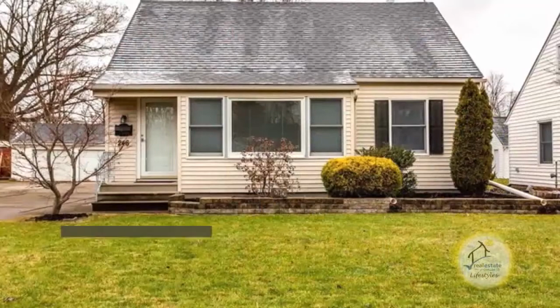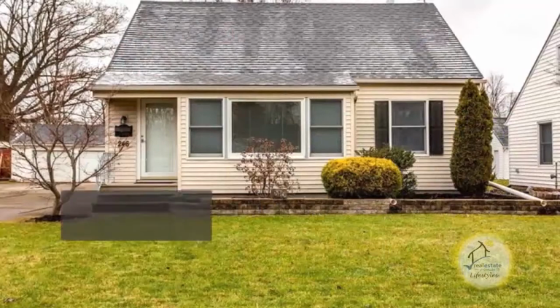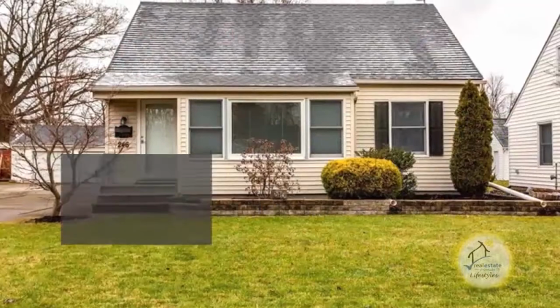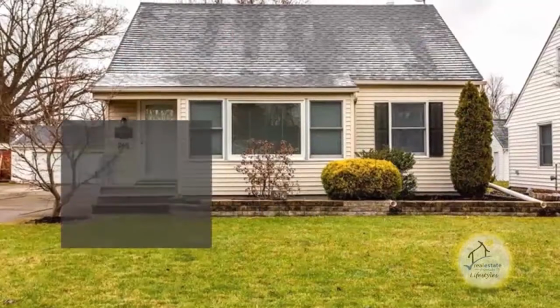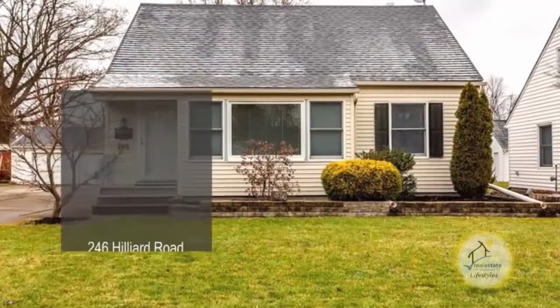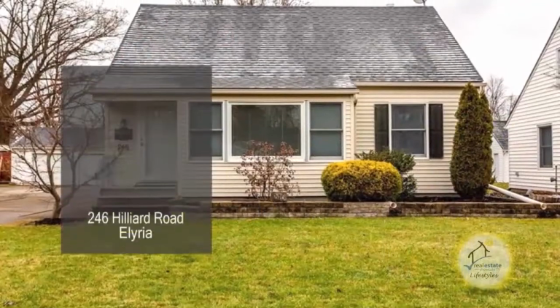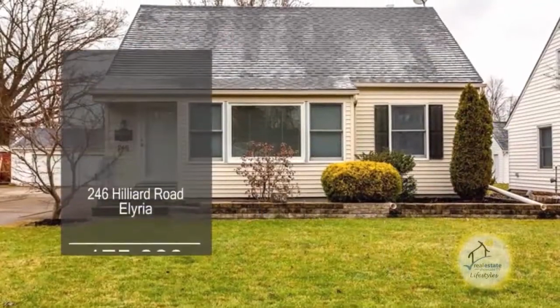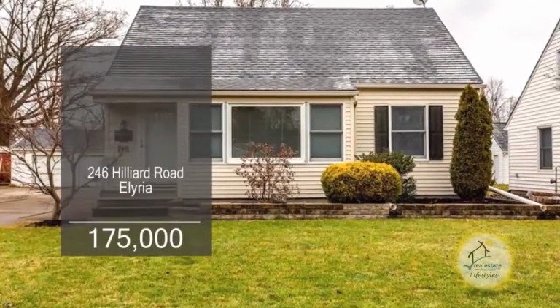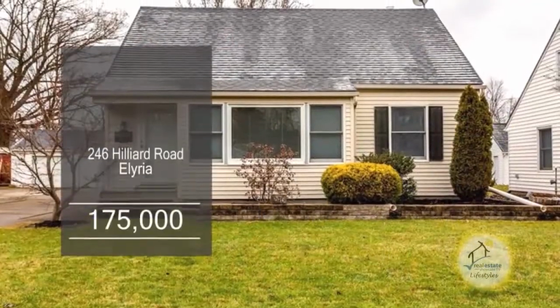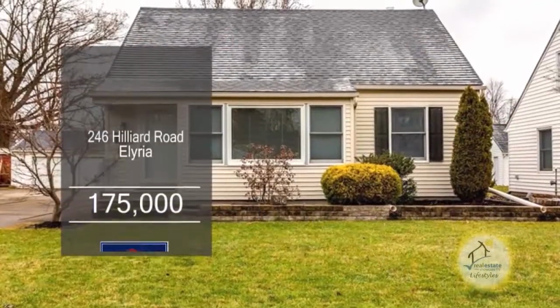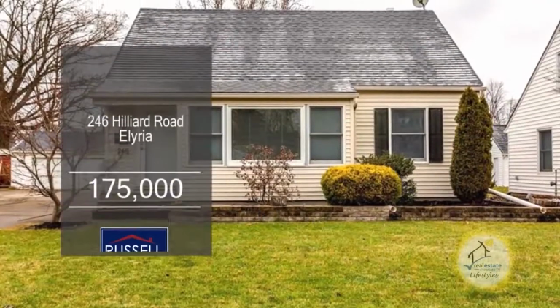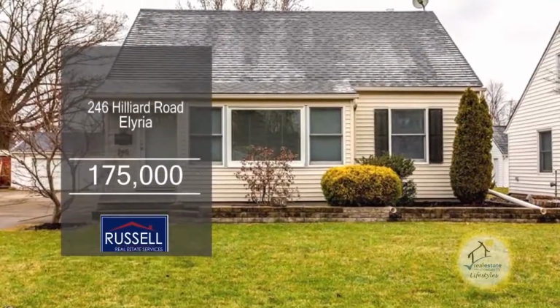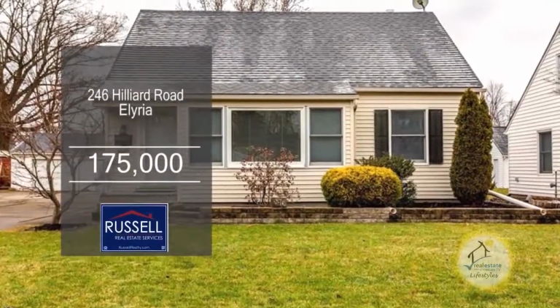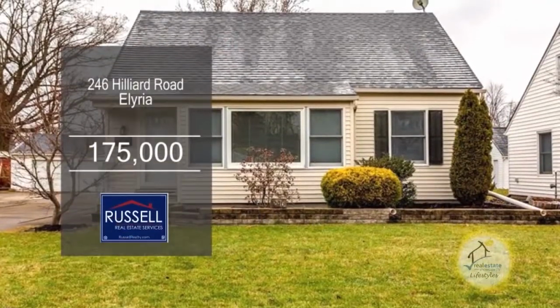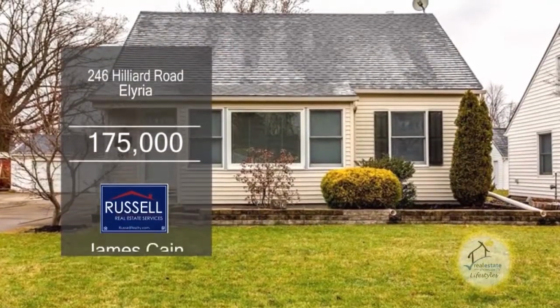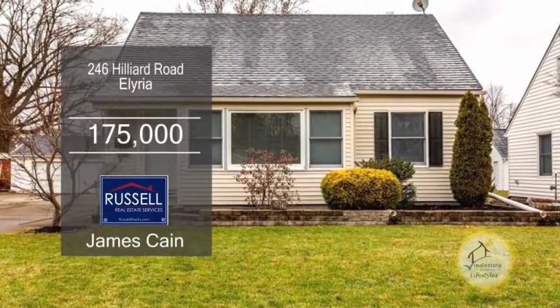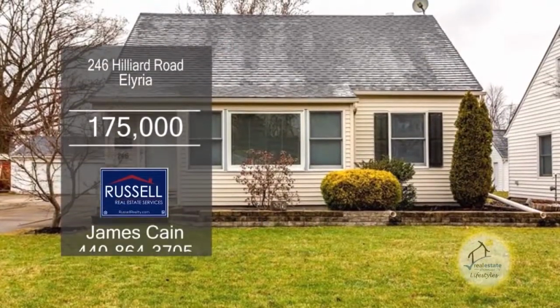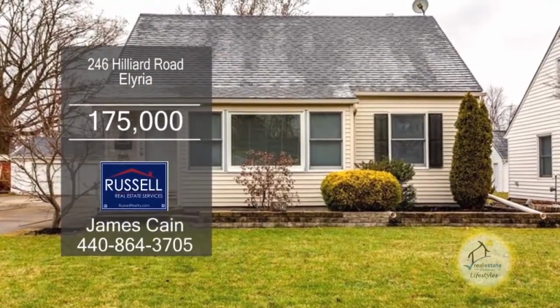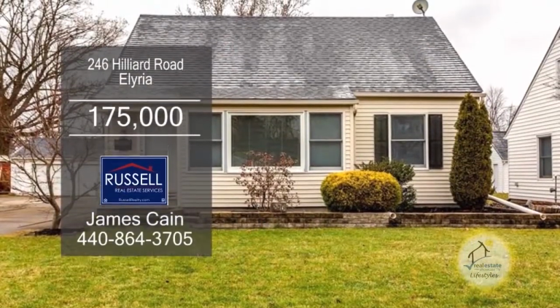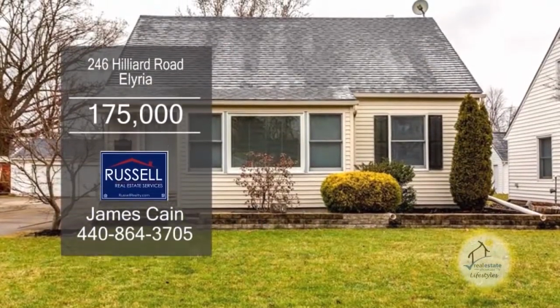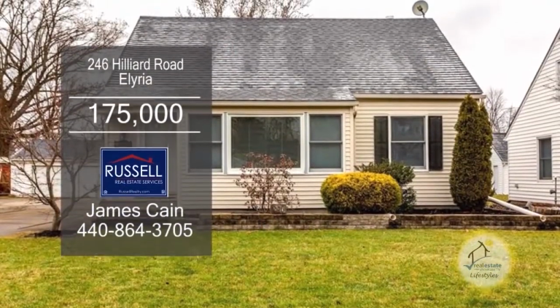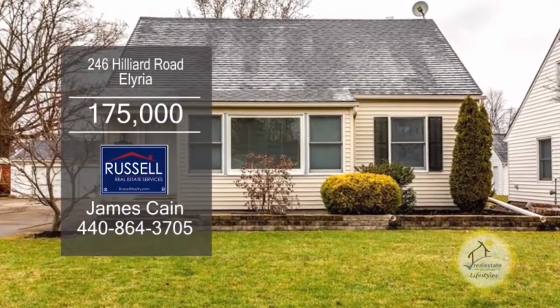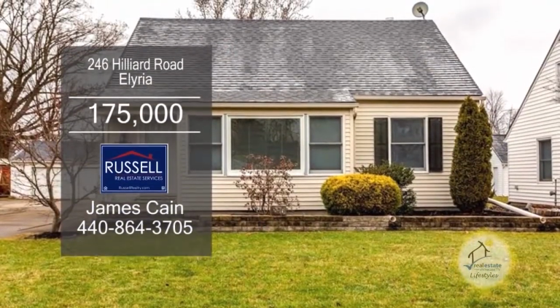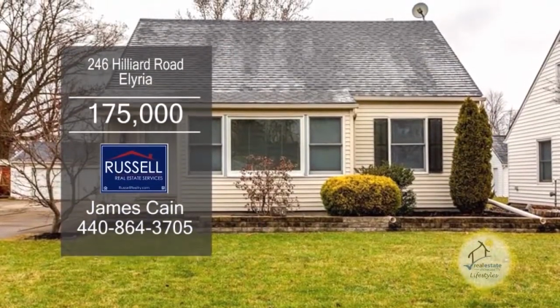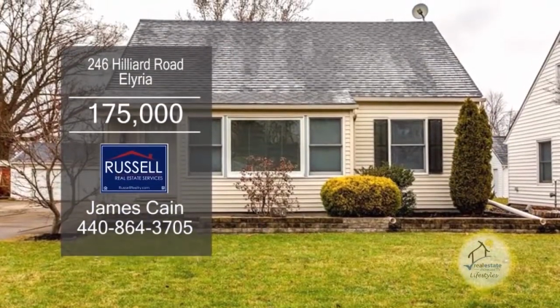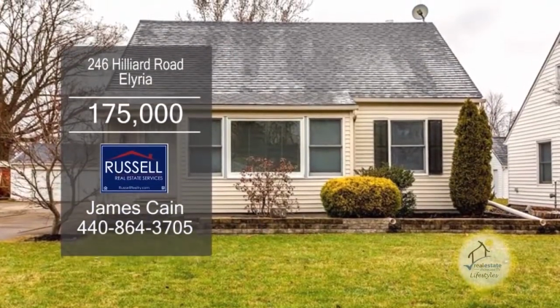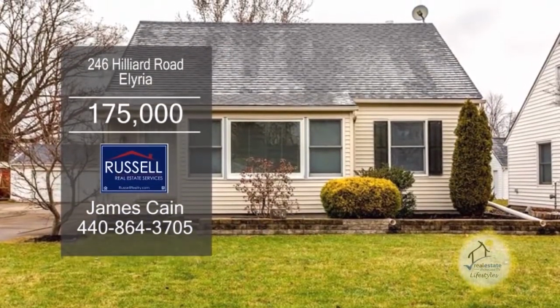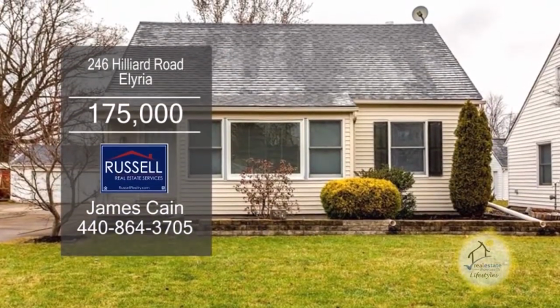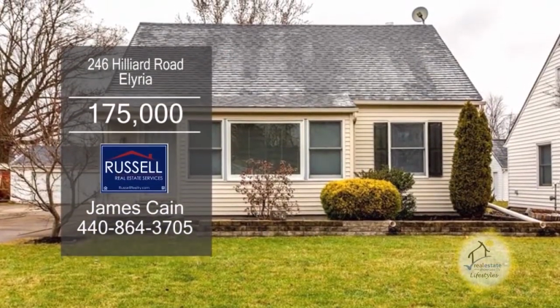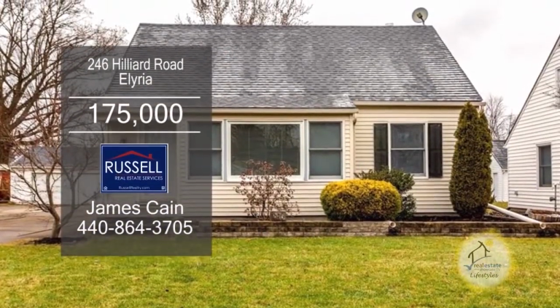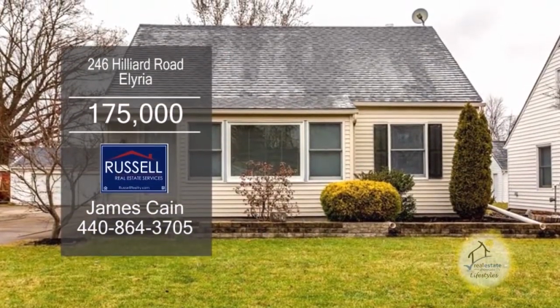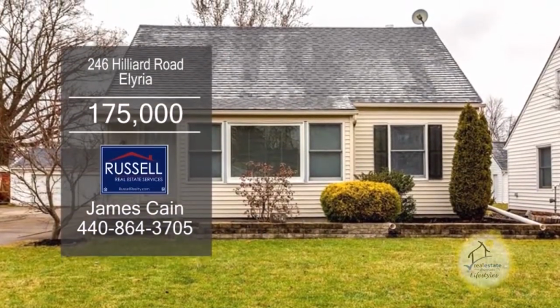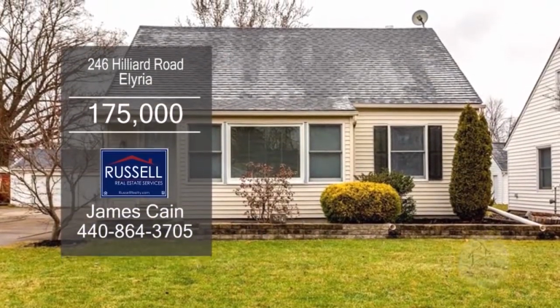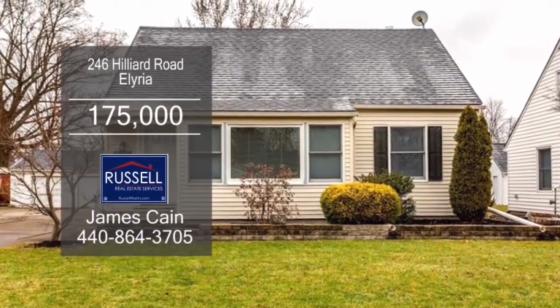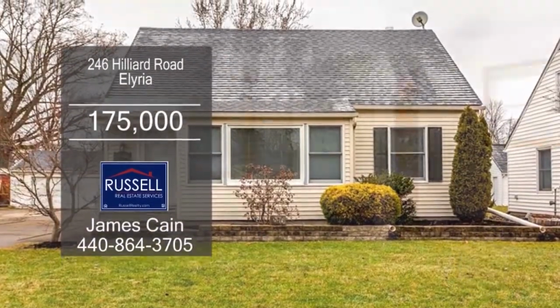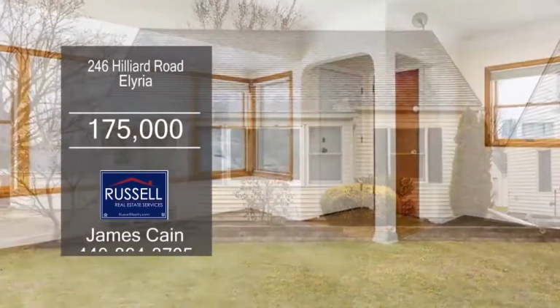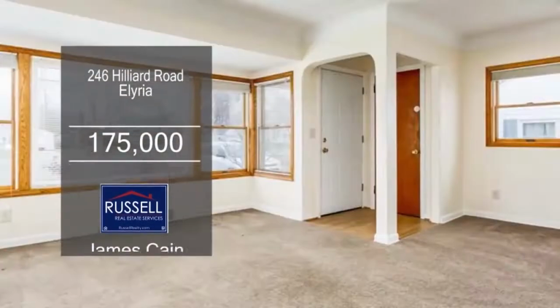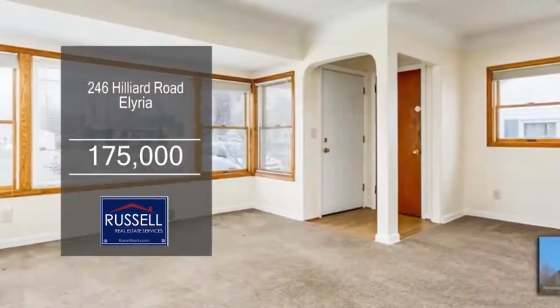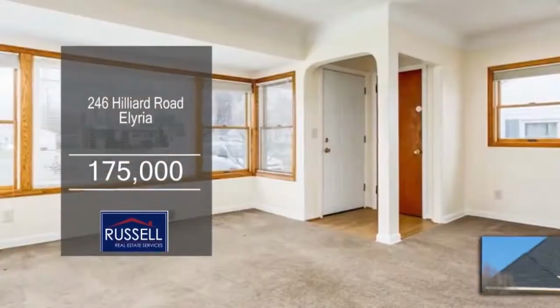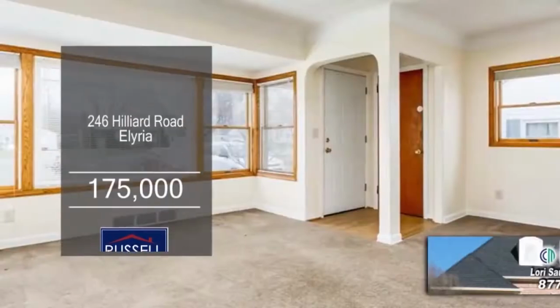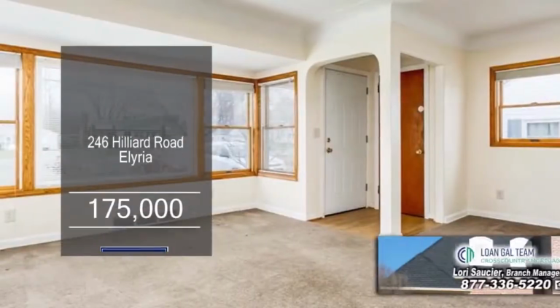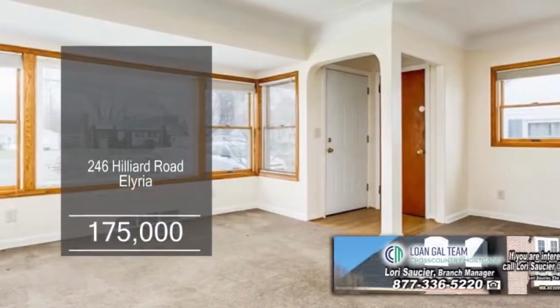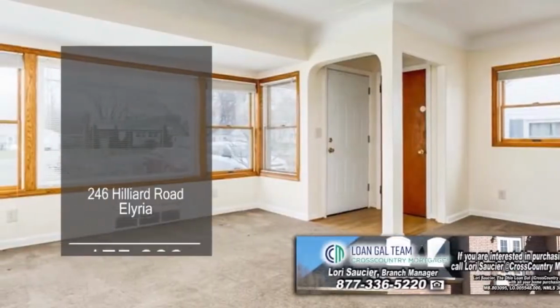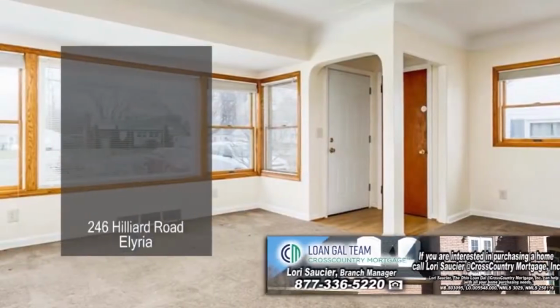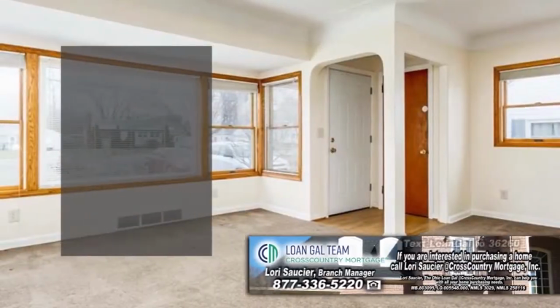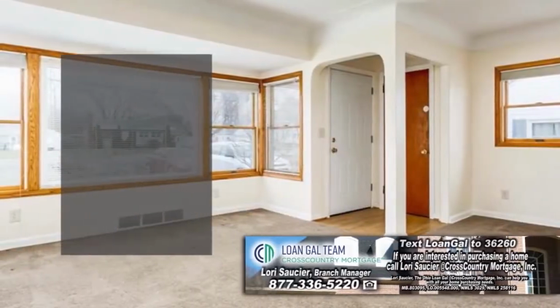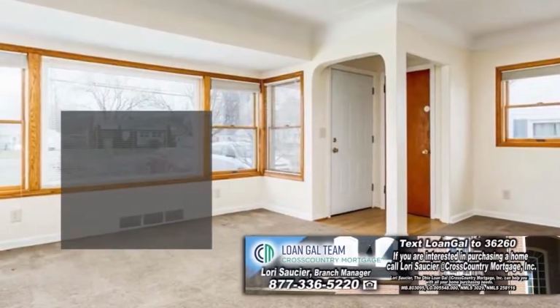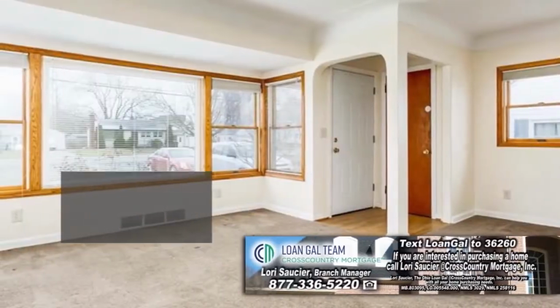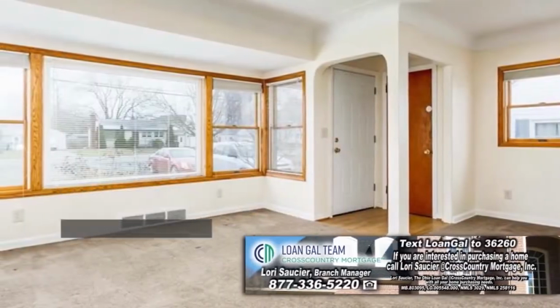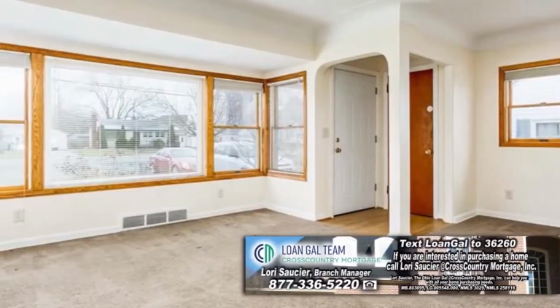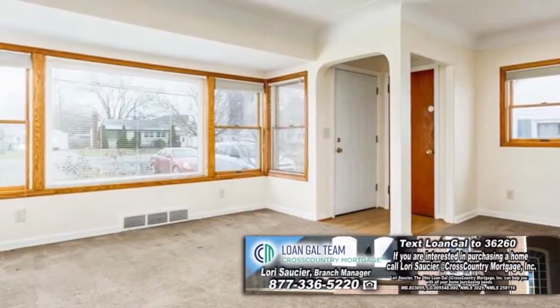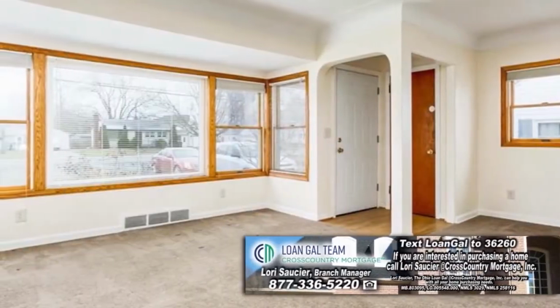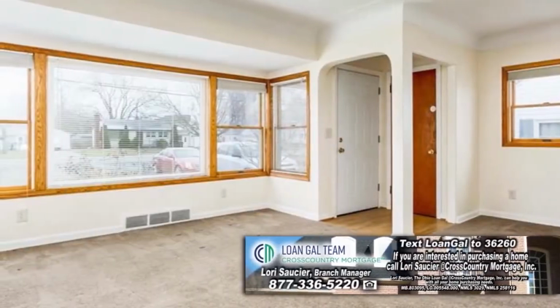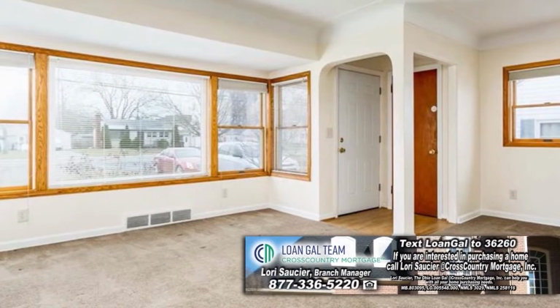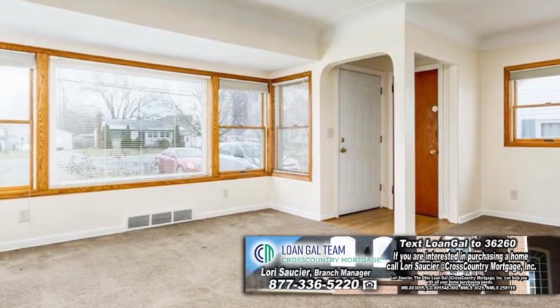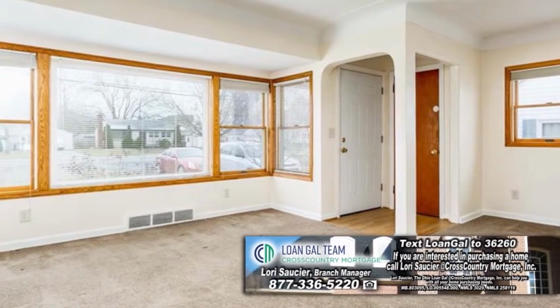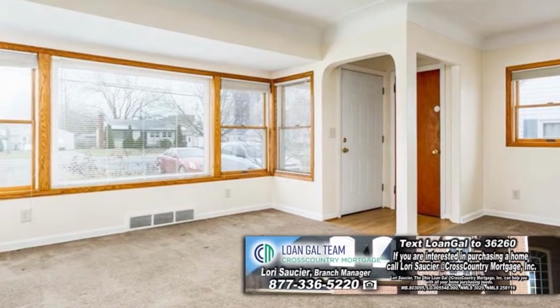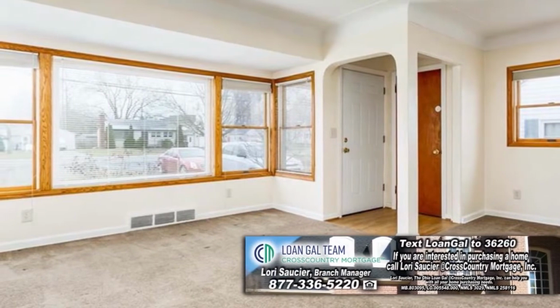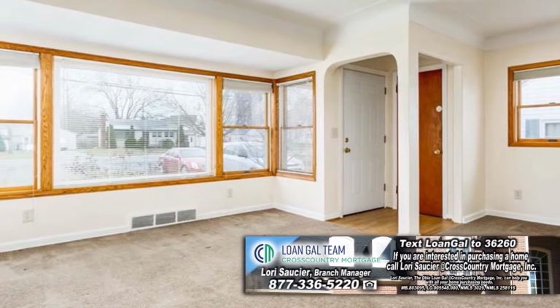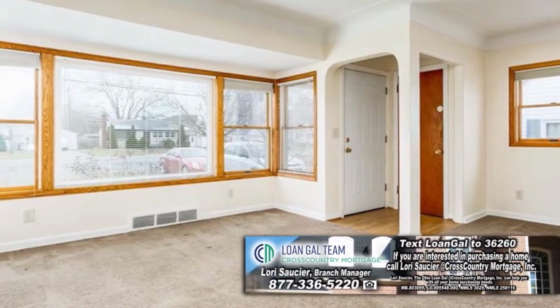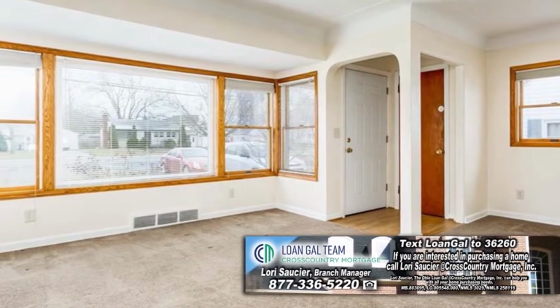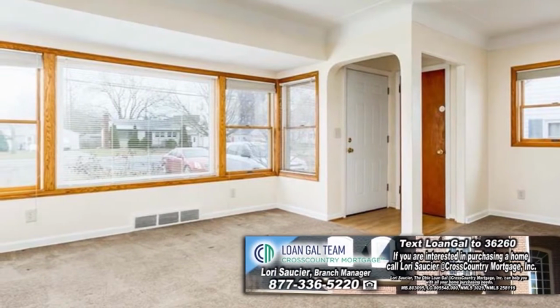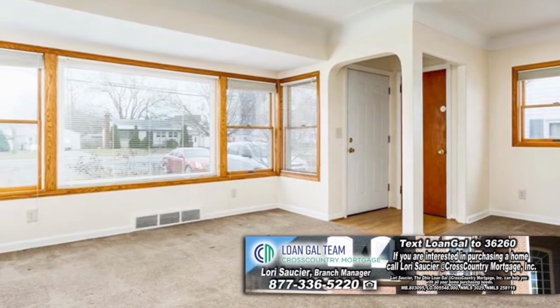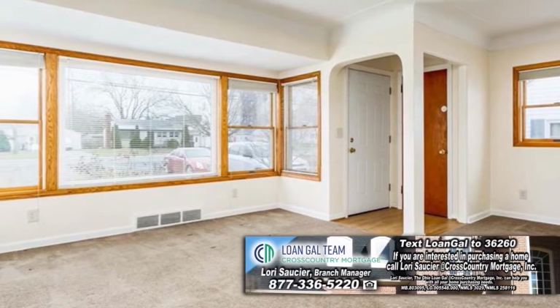This home in Elyria boasts four bedrooms and two baths. The living room has carpeting and large picture windows.